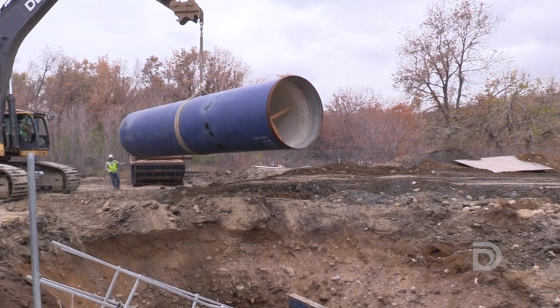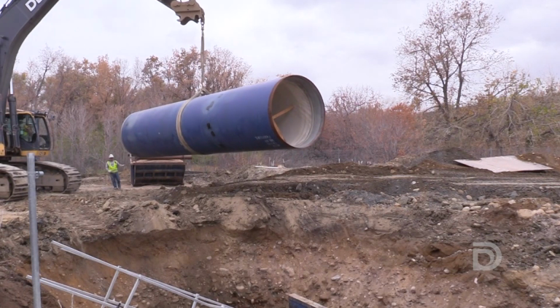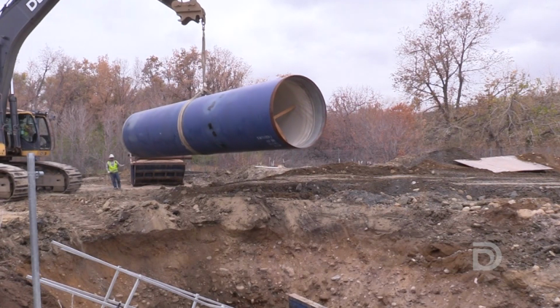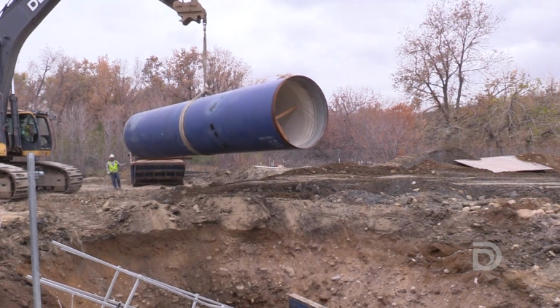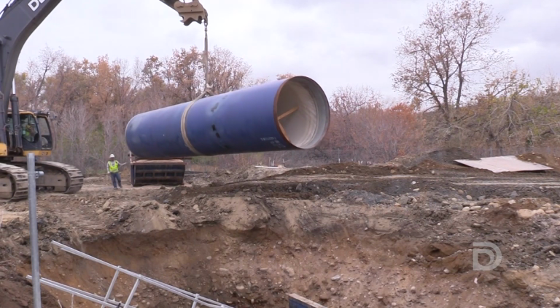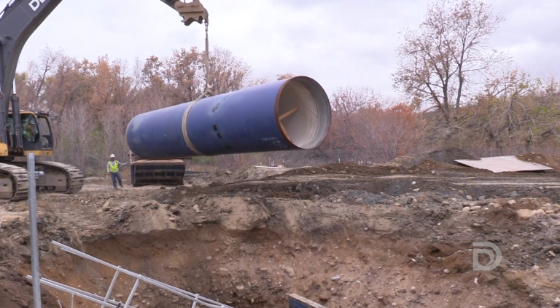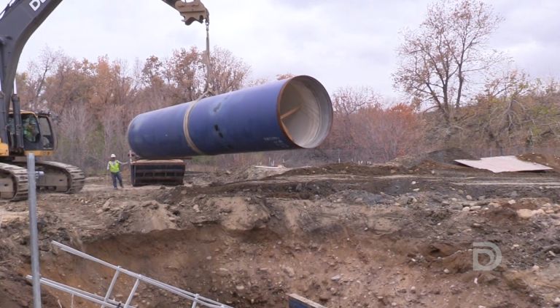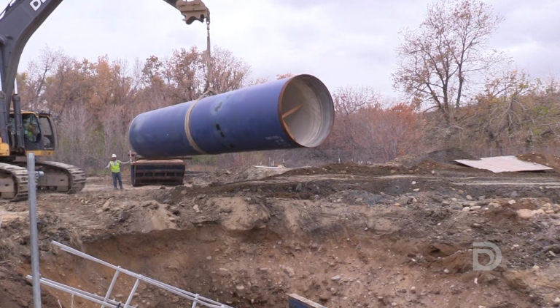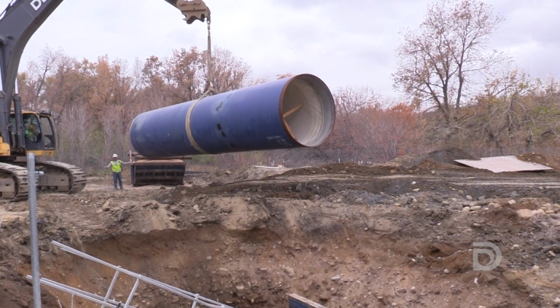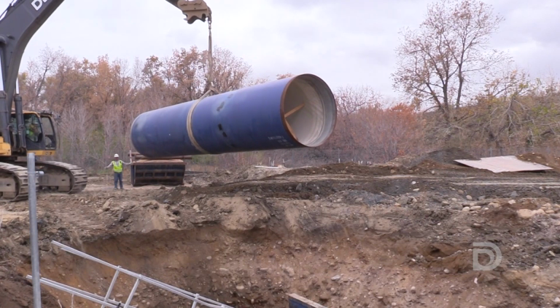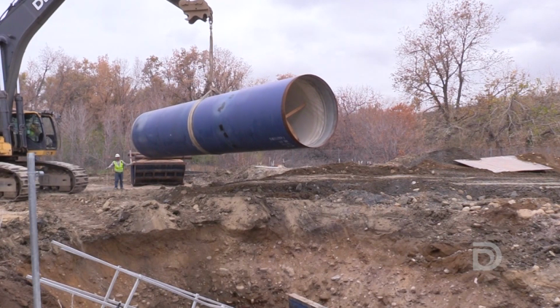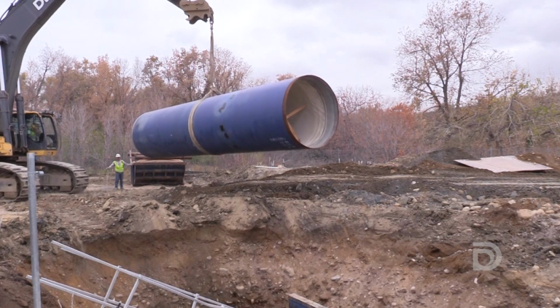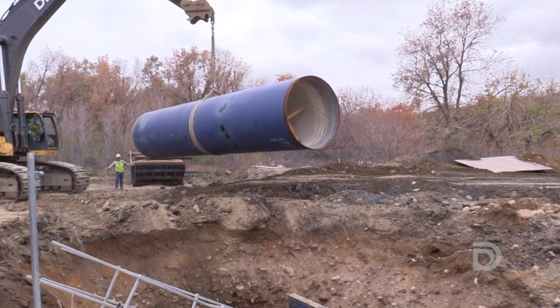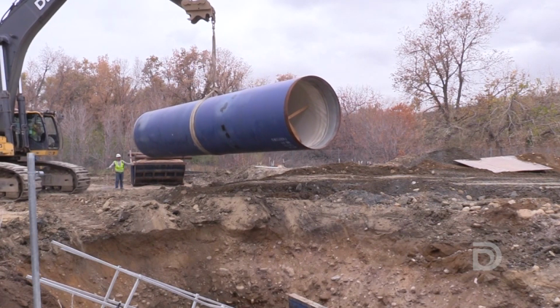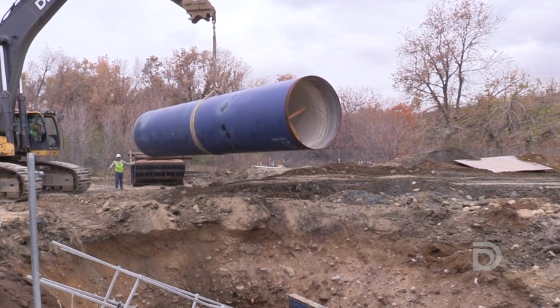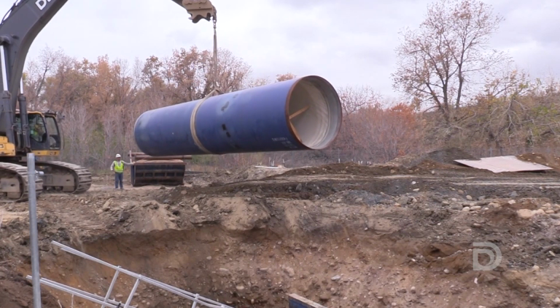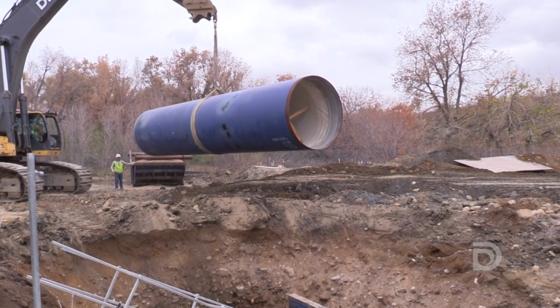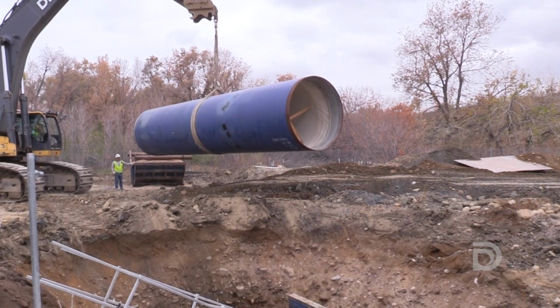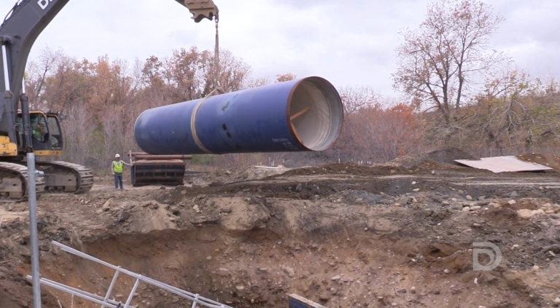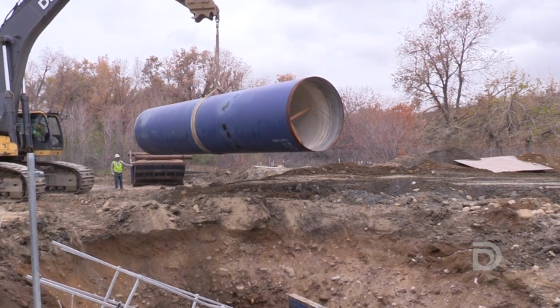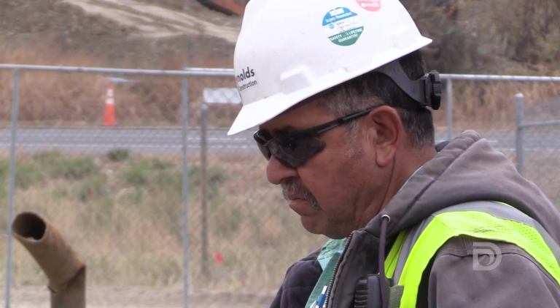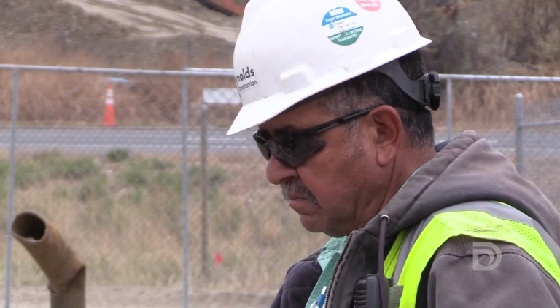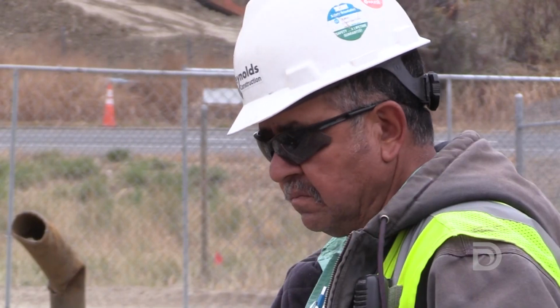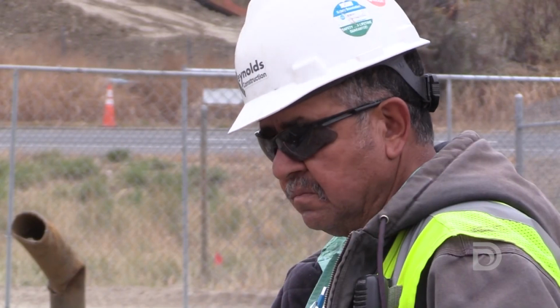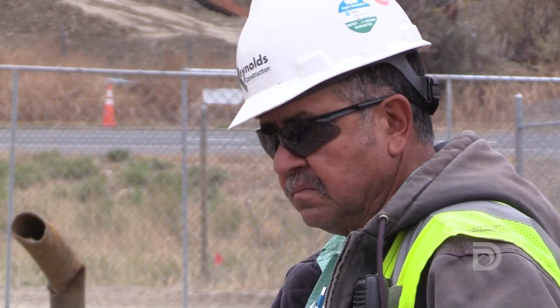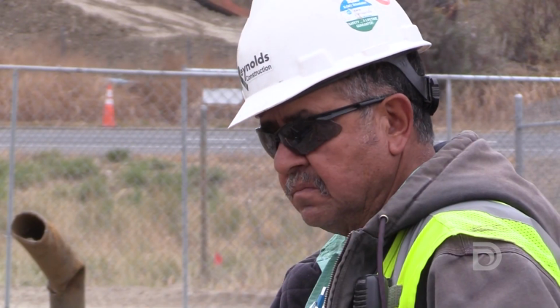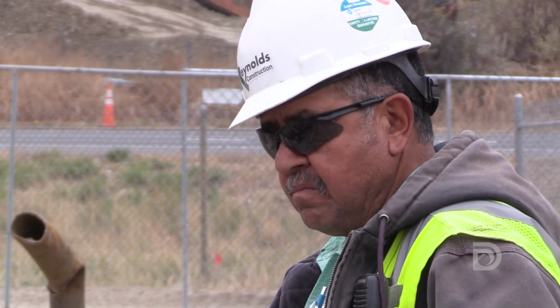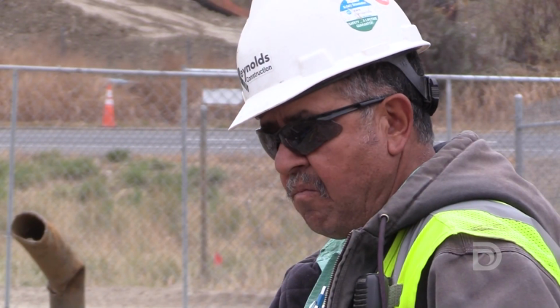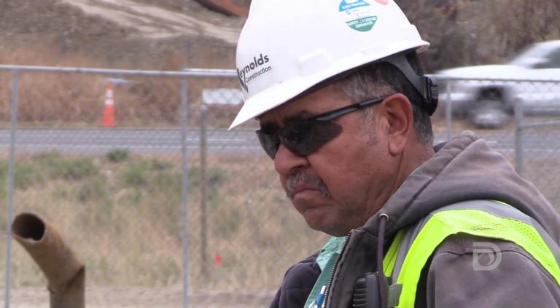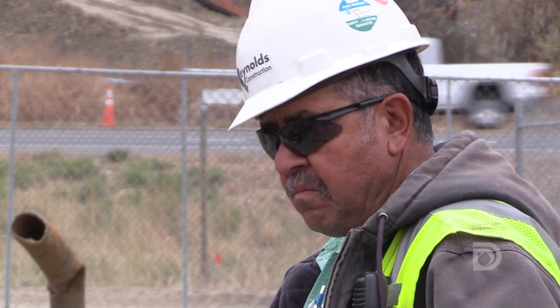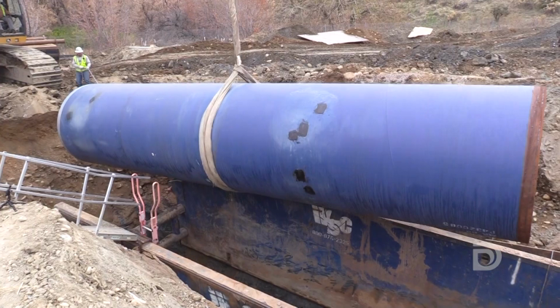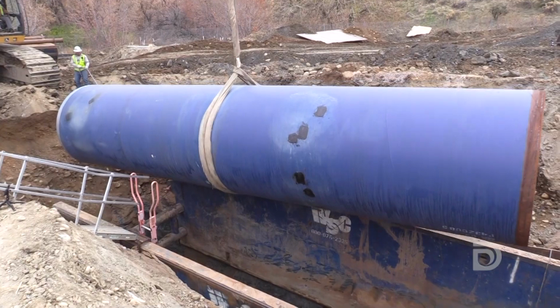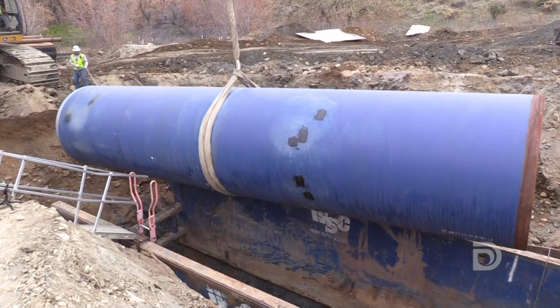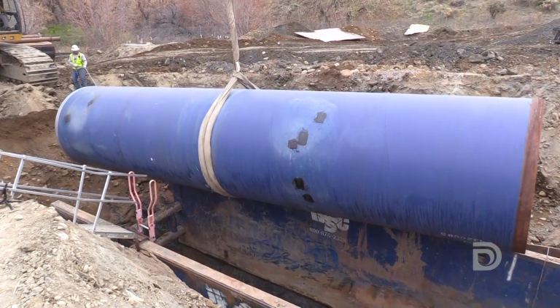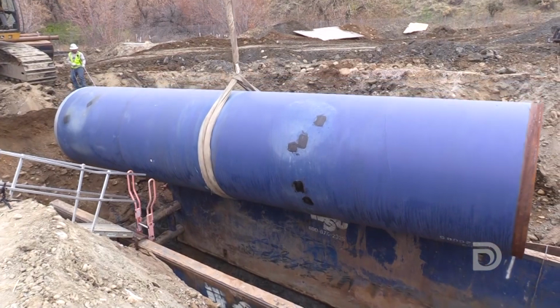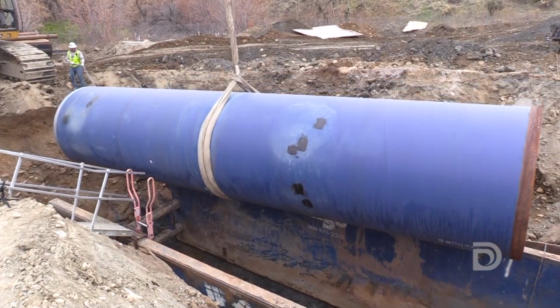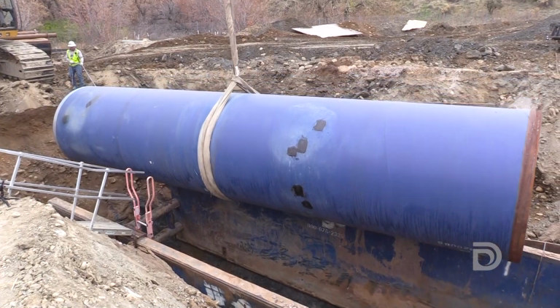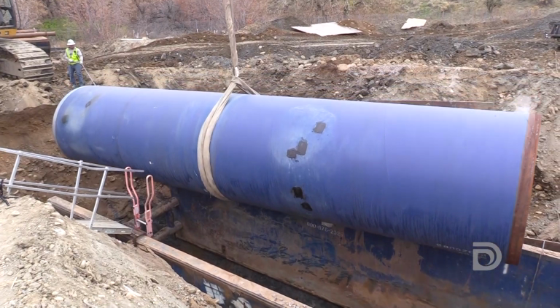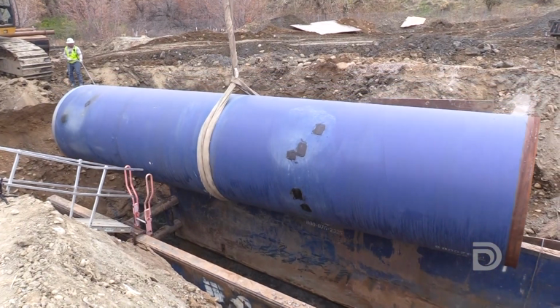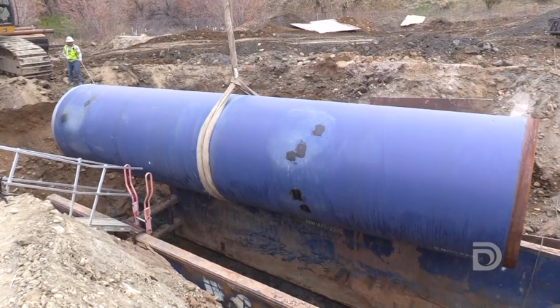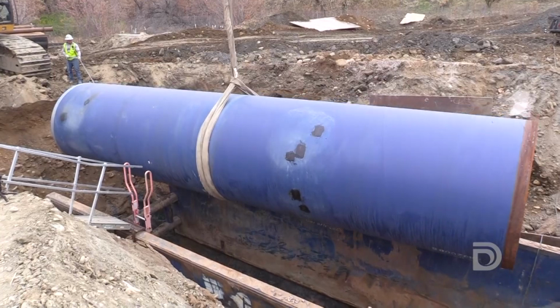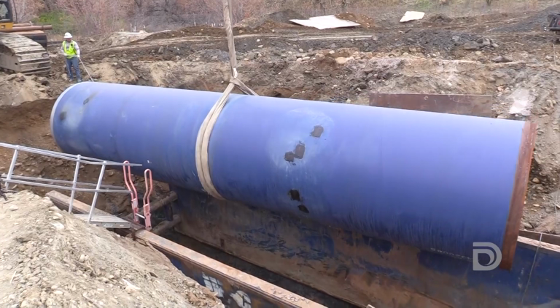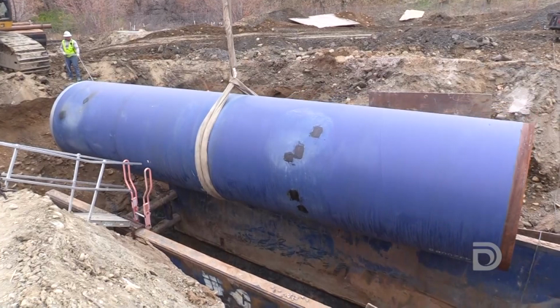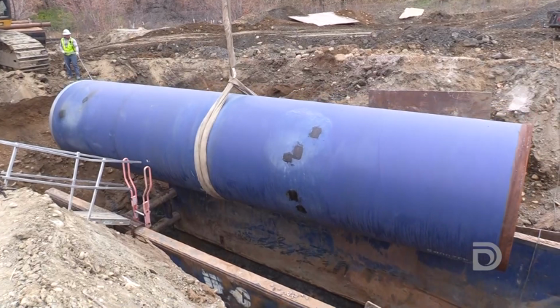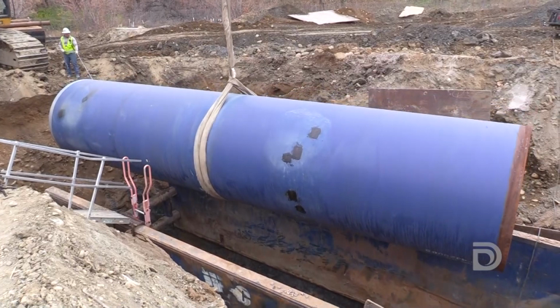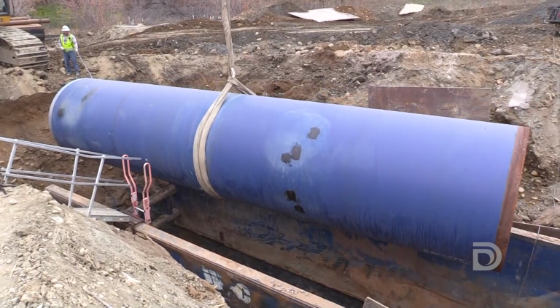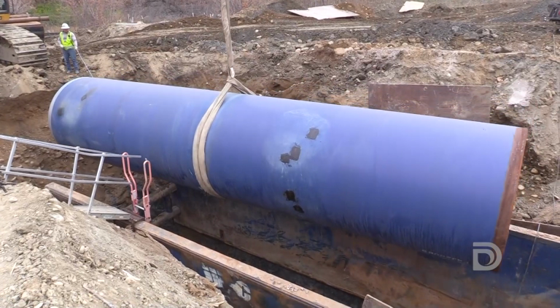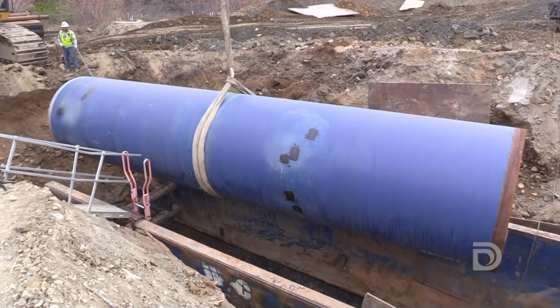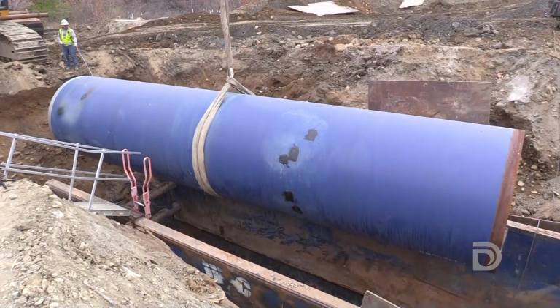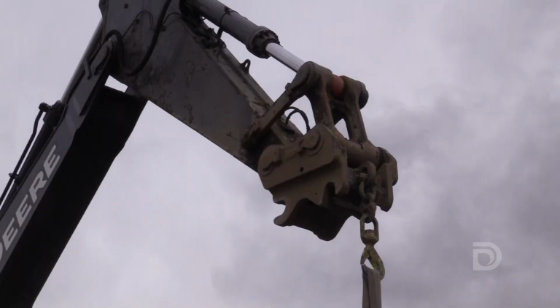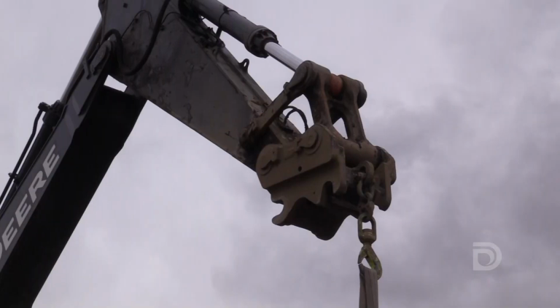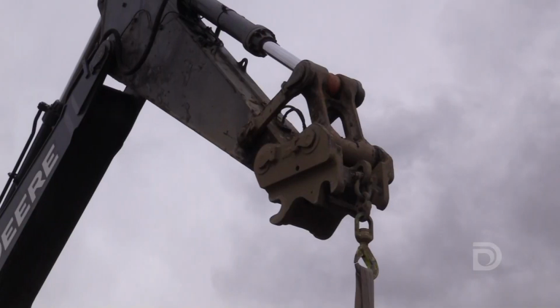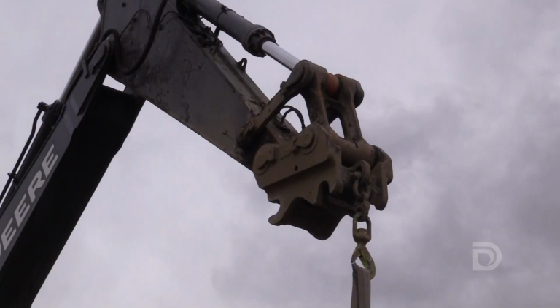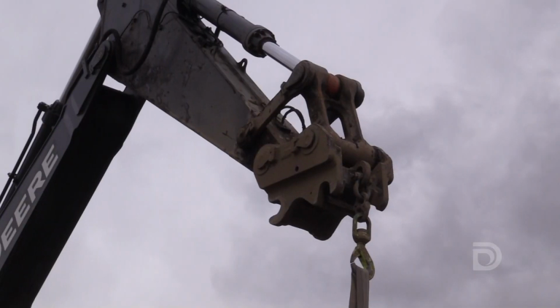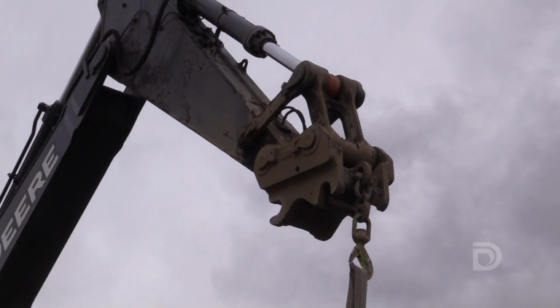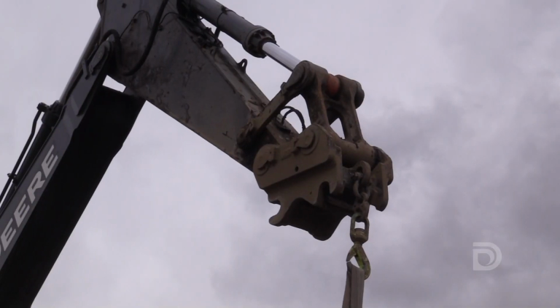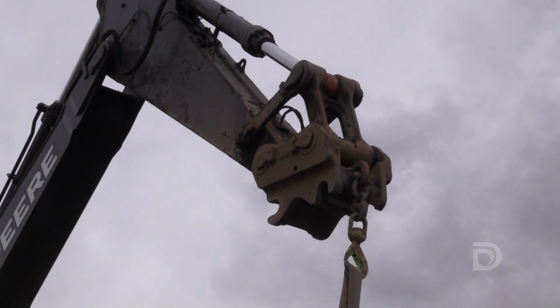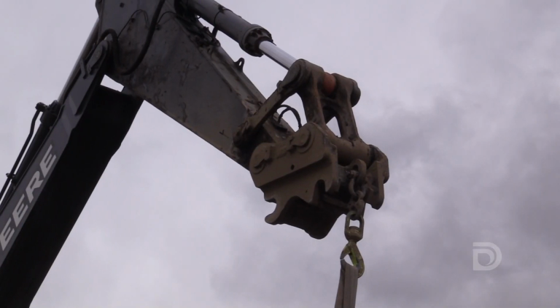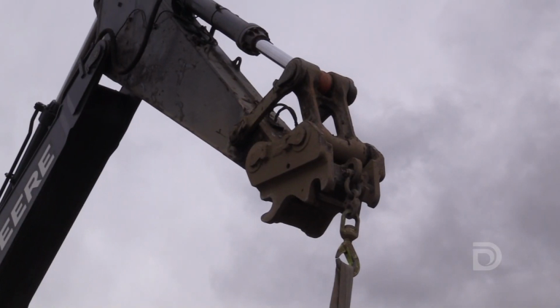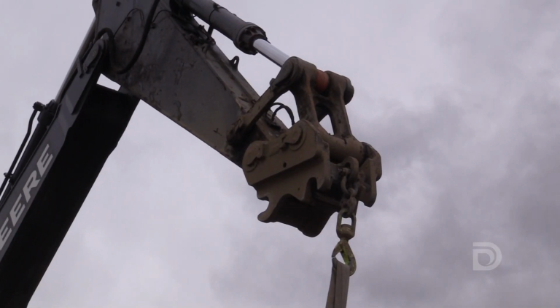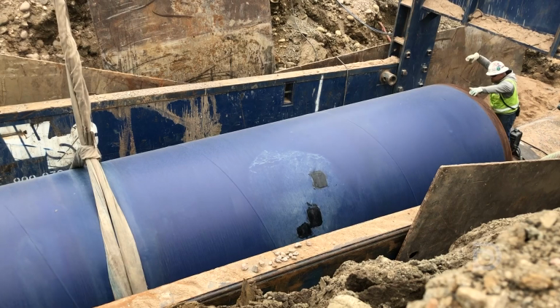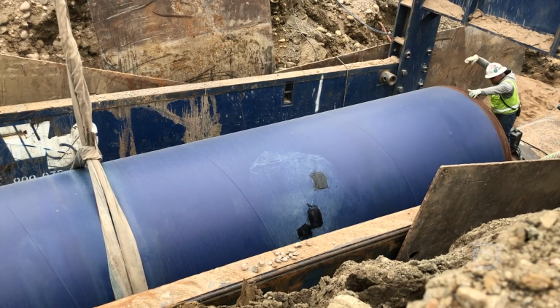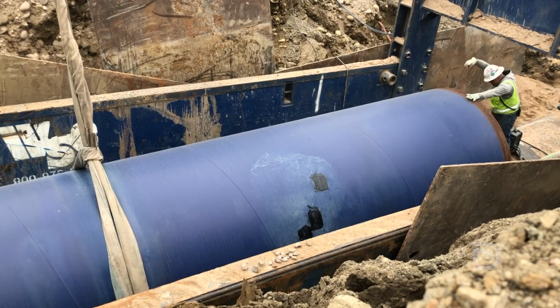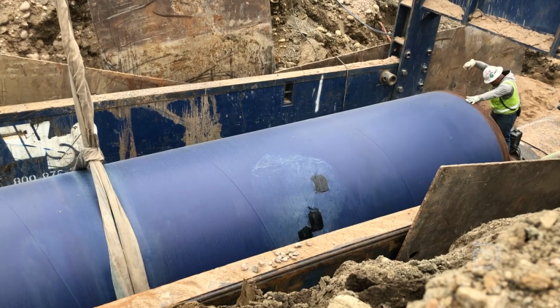We're out here in Jefferson County where crews are installing some large diameter water pipes as part of Denver Water's North System Renewal.